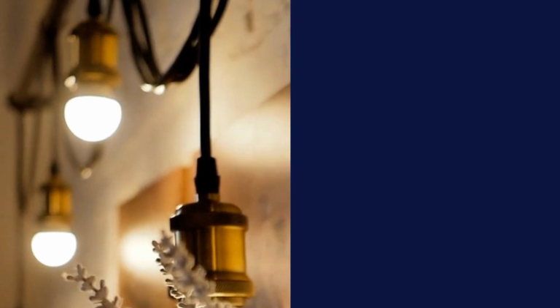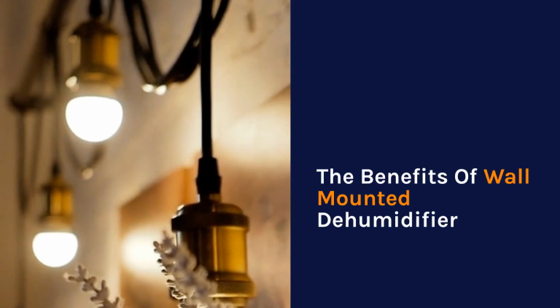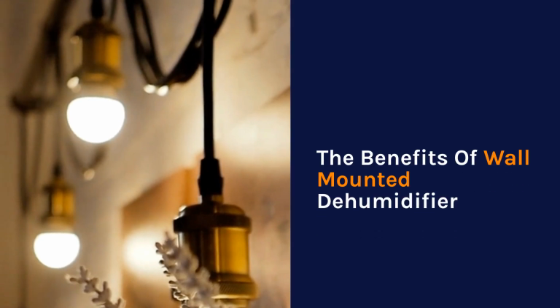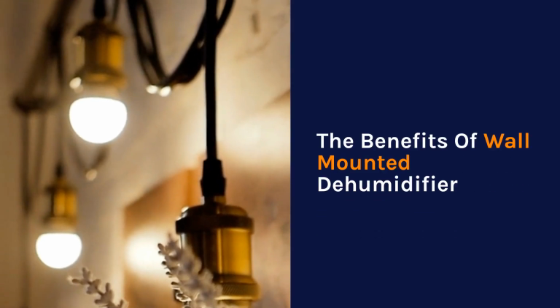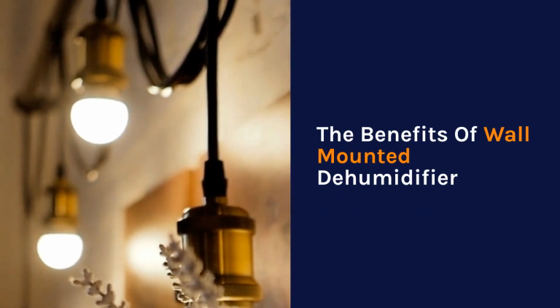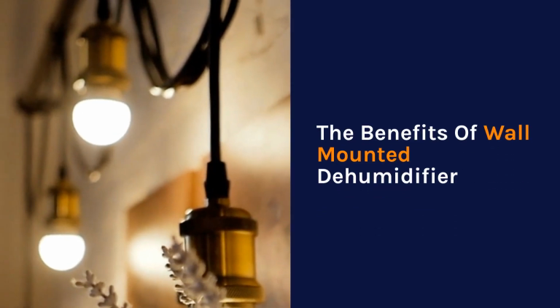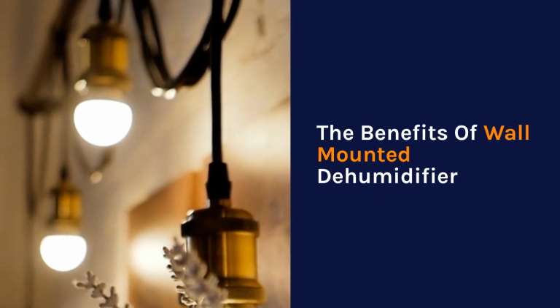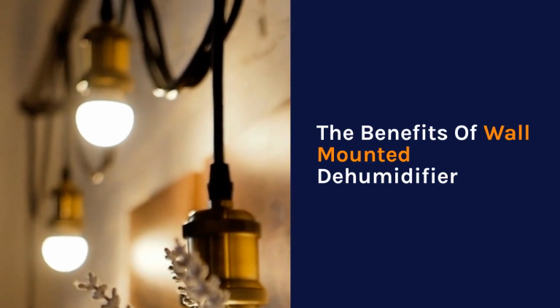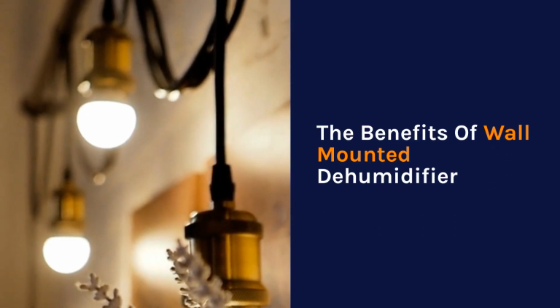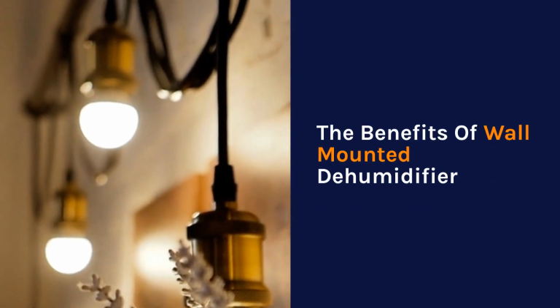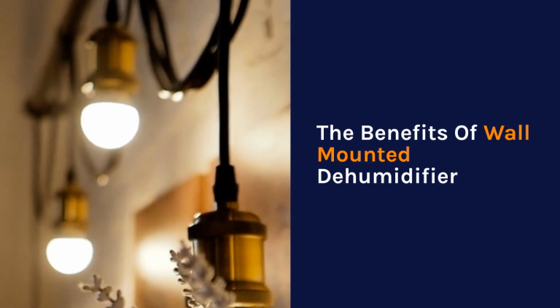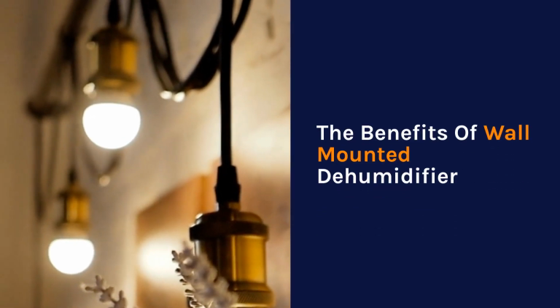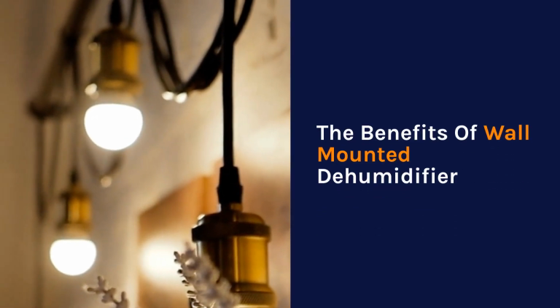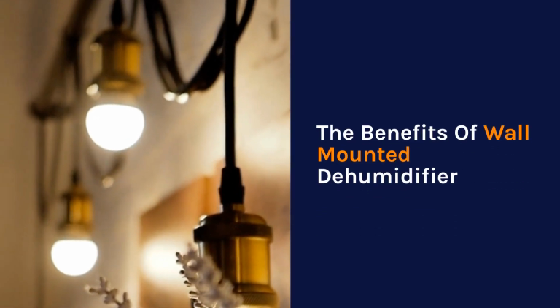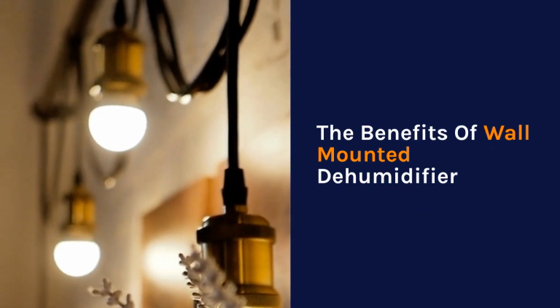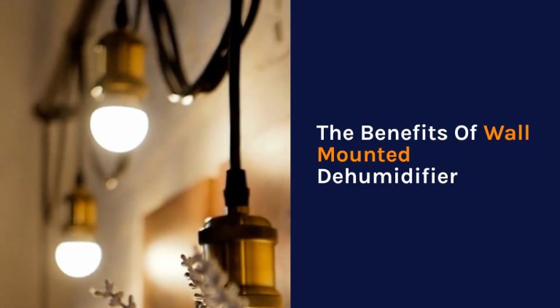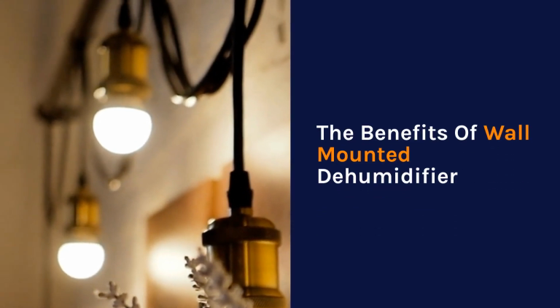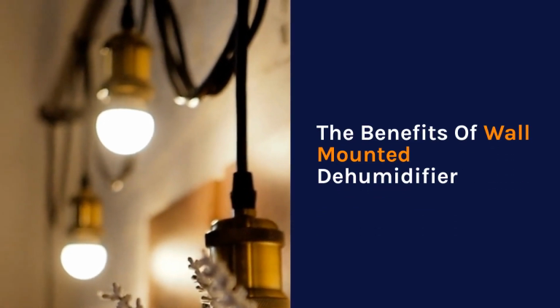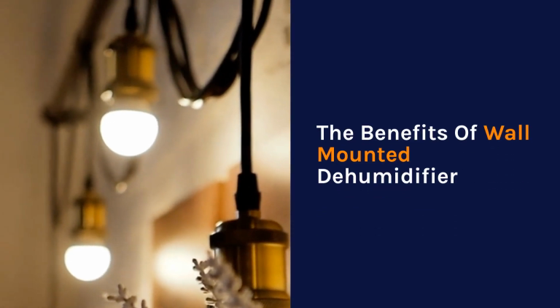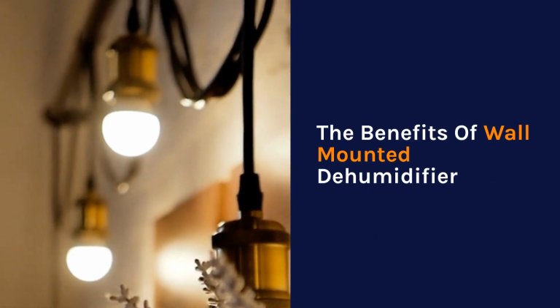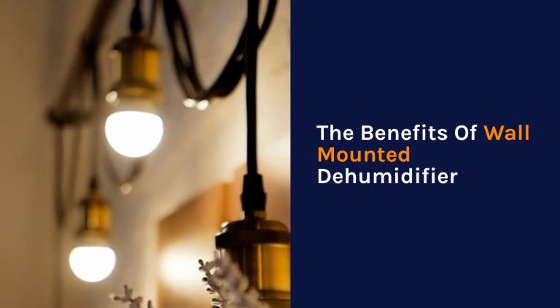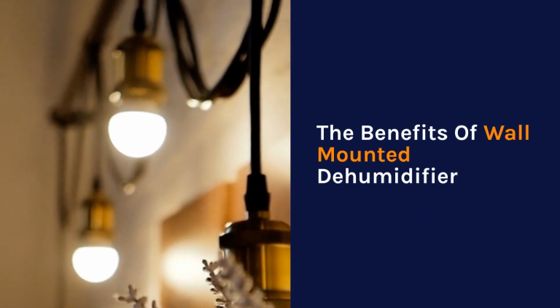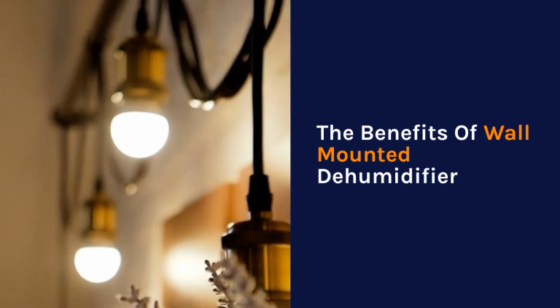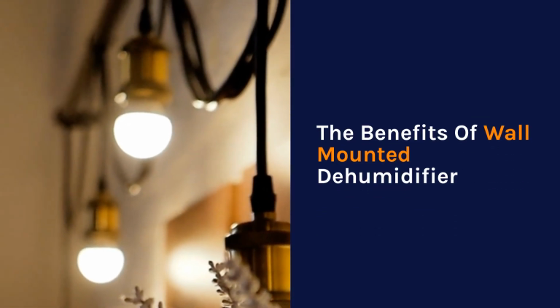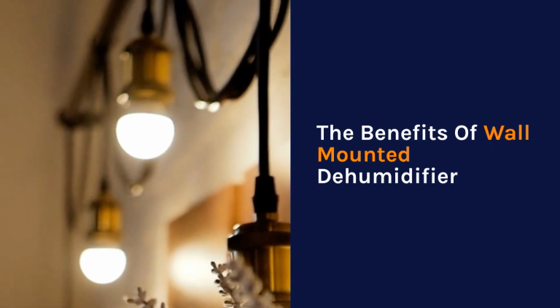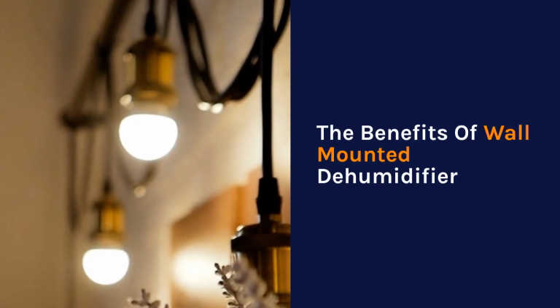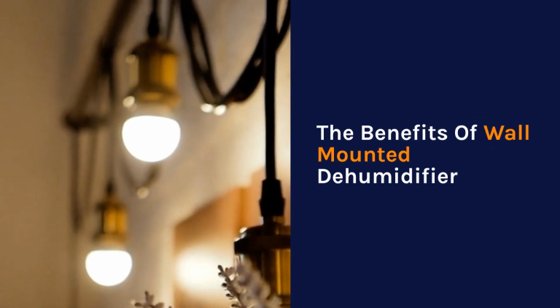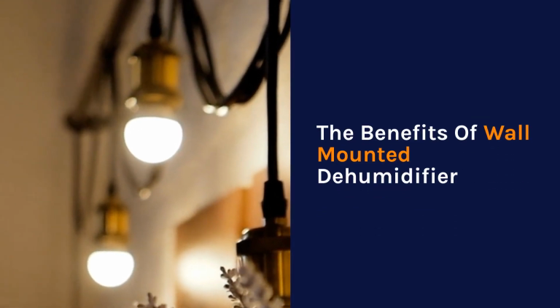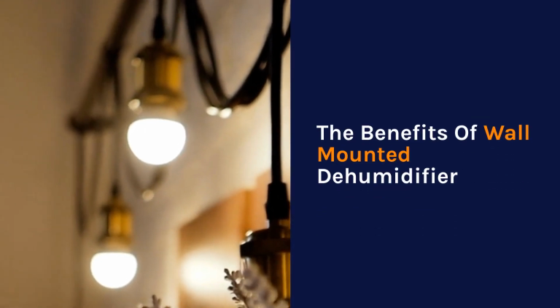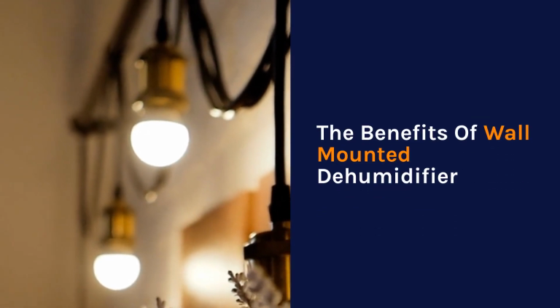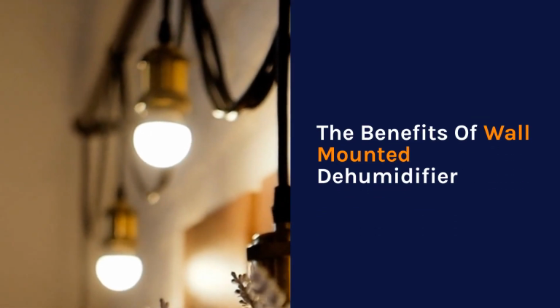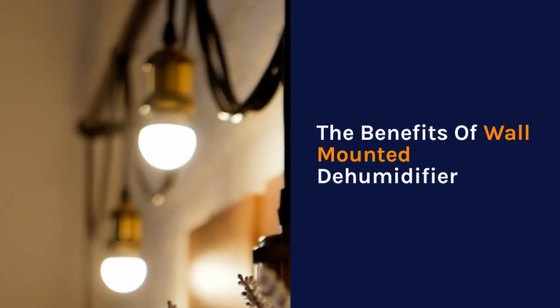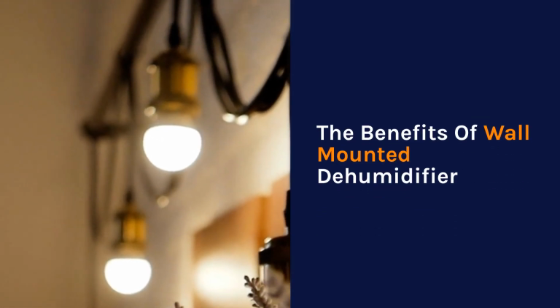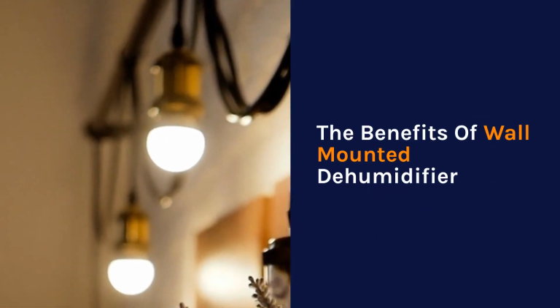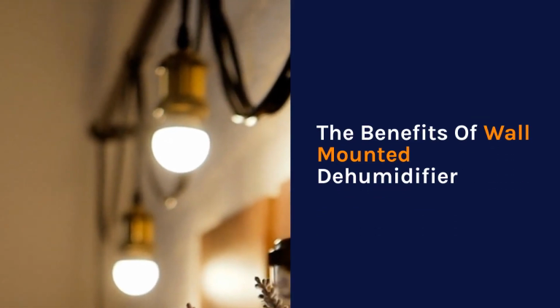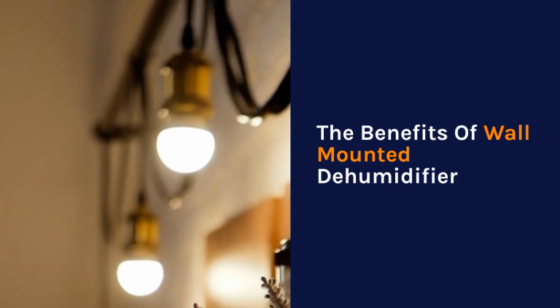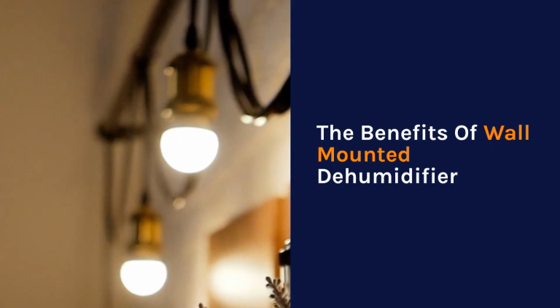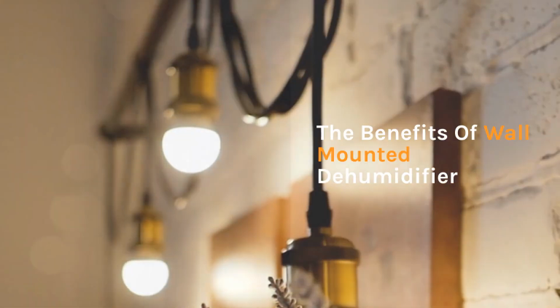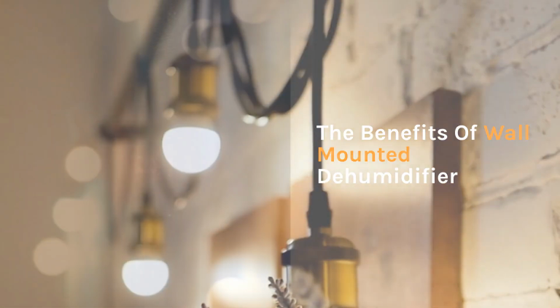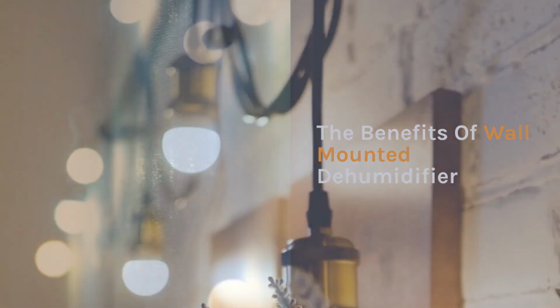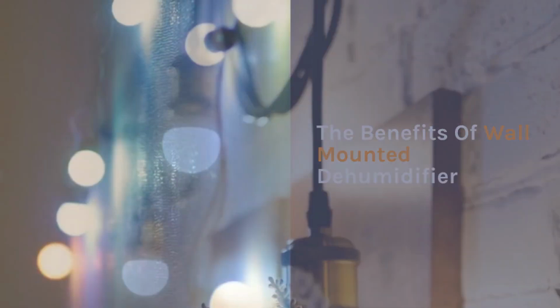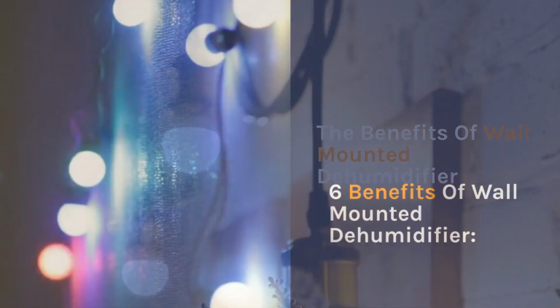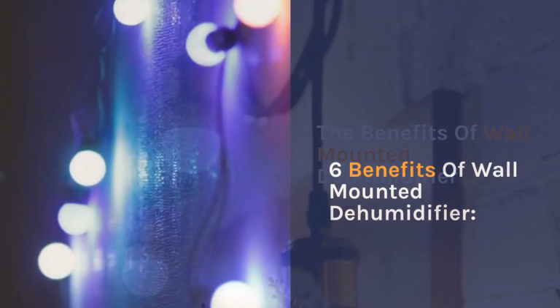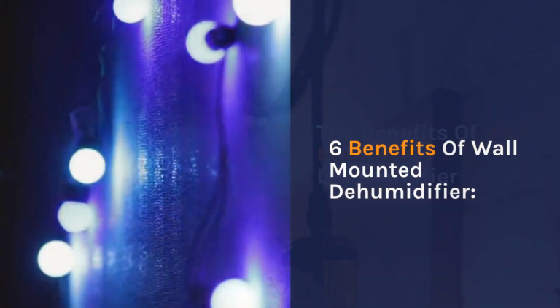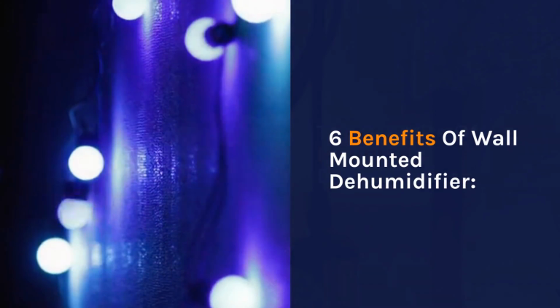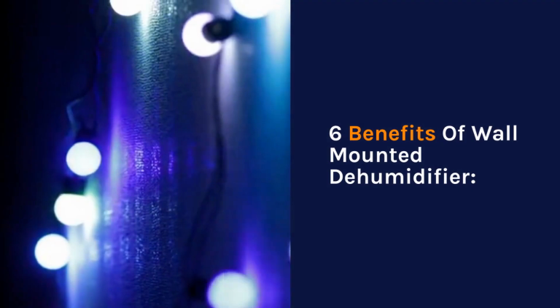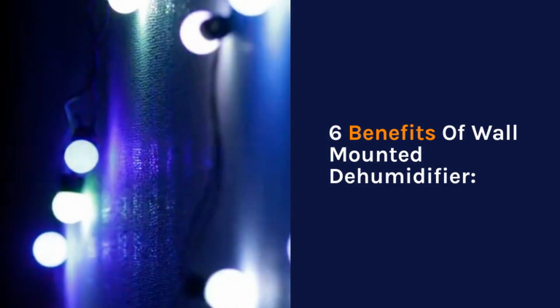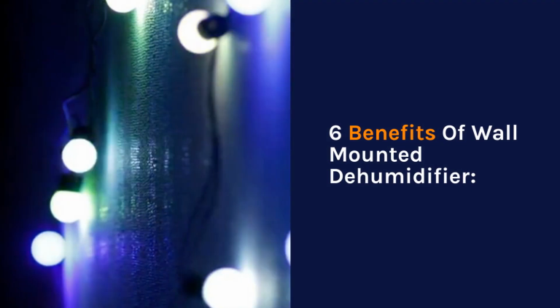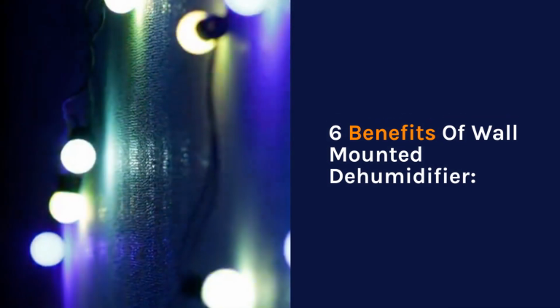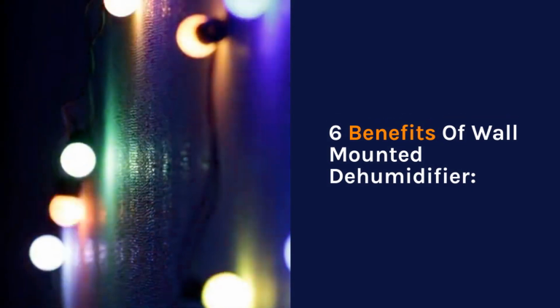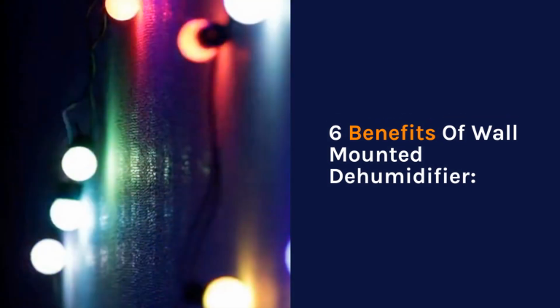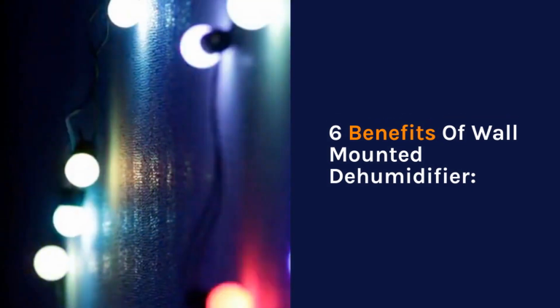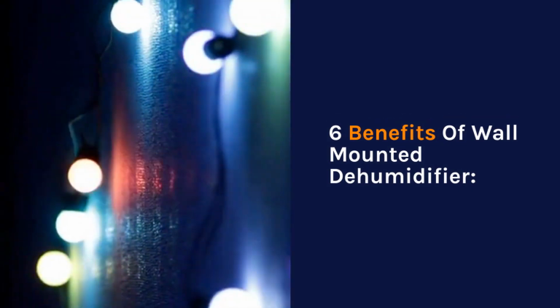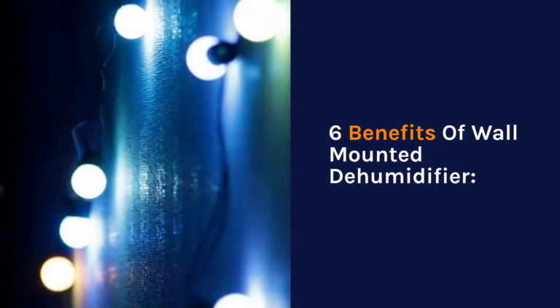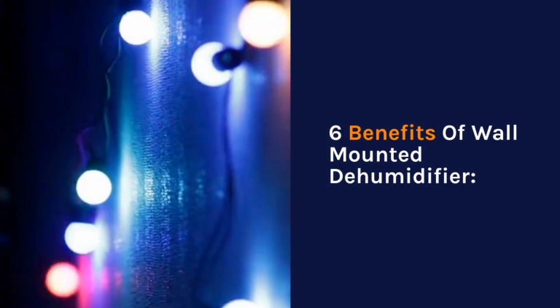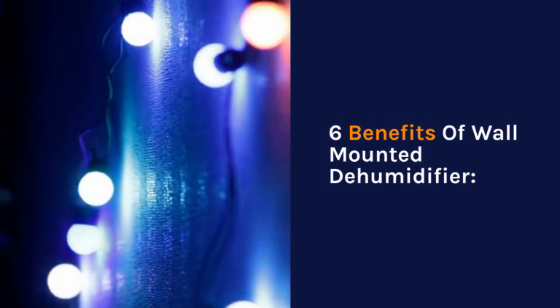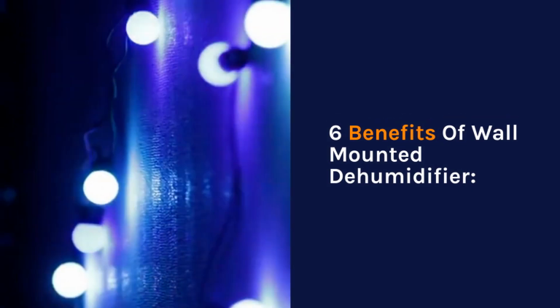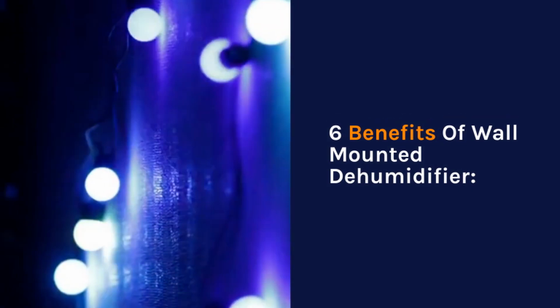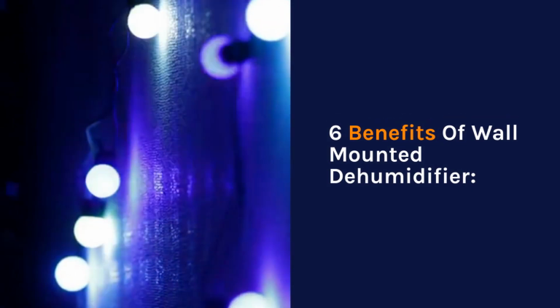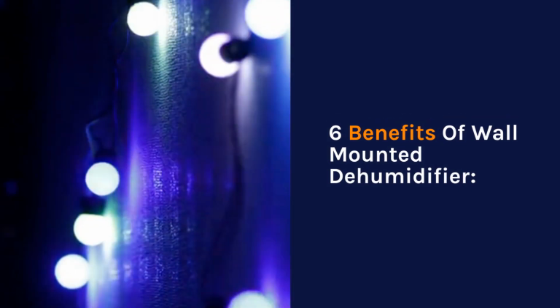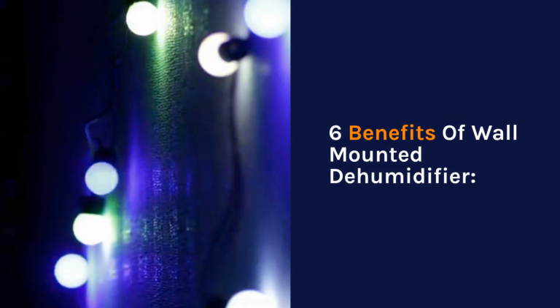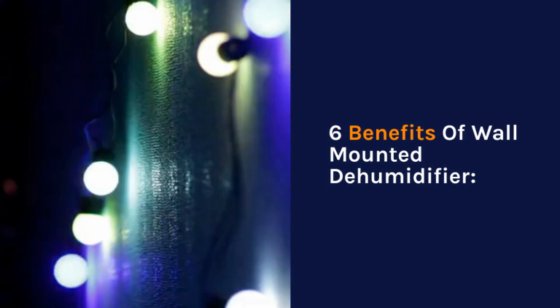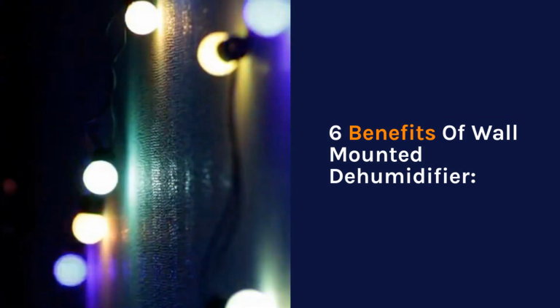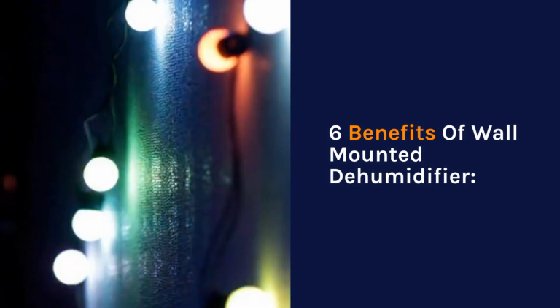6 Benefits of Wall Mounted Dehumidifier.